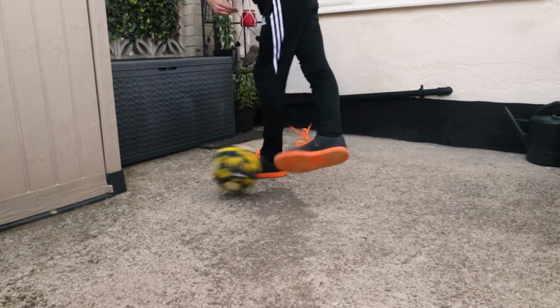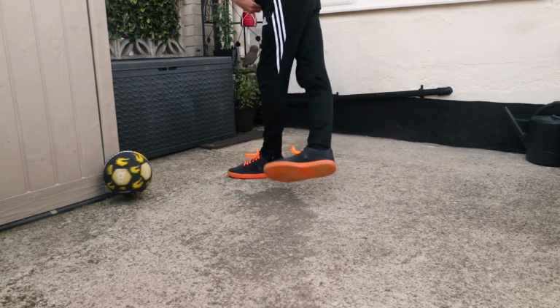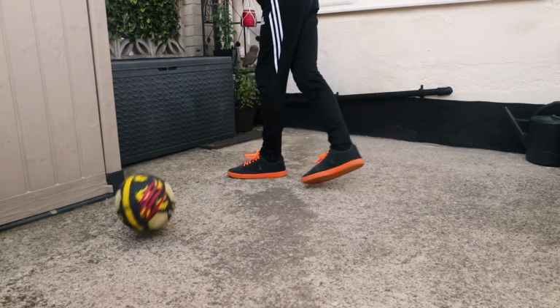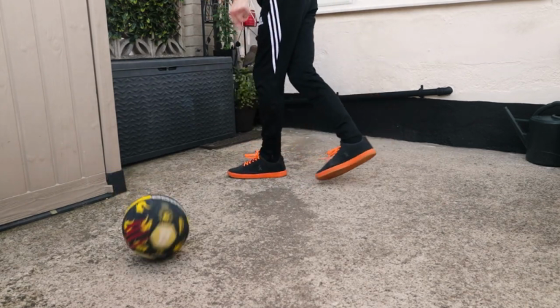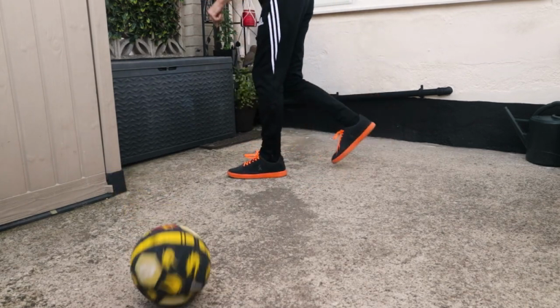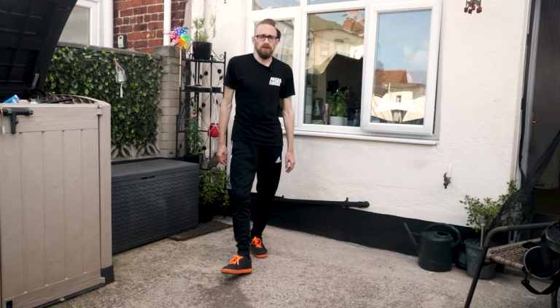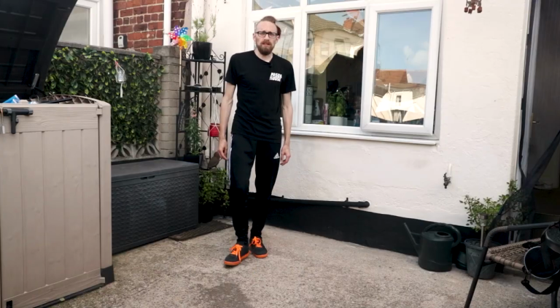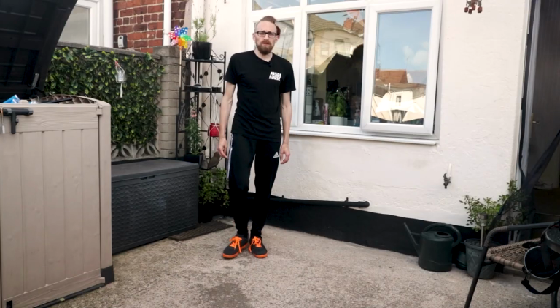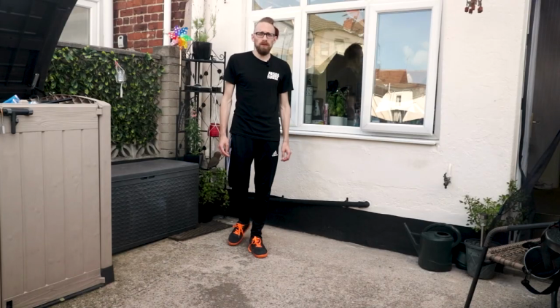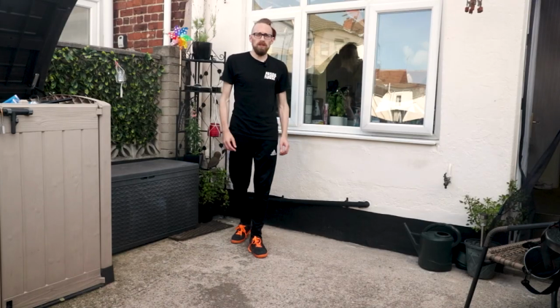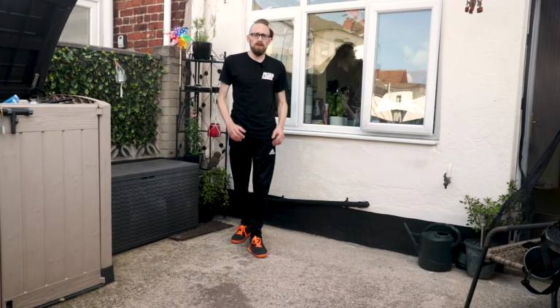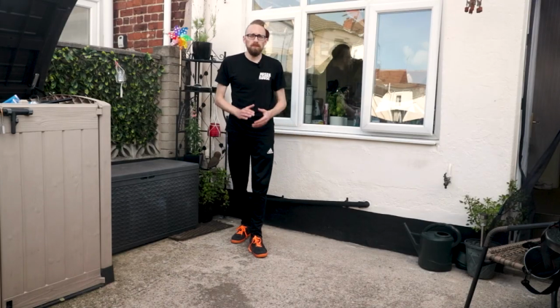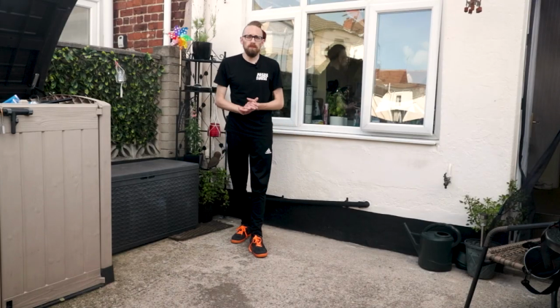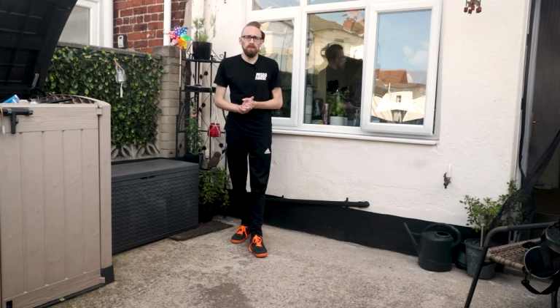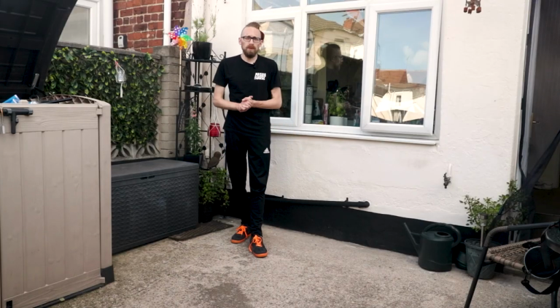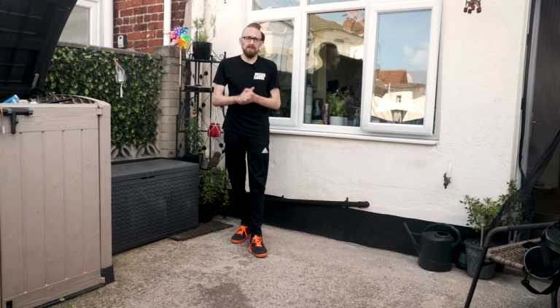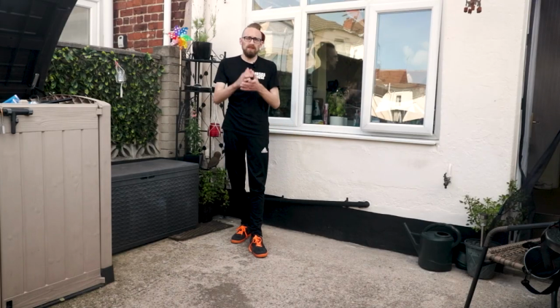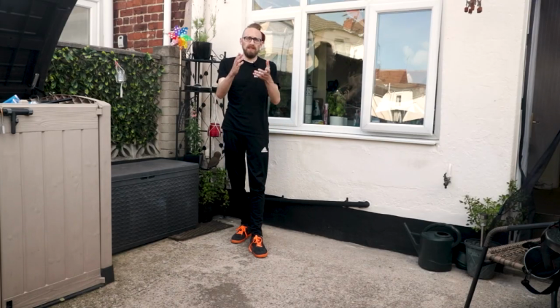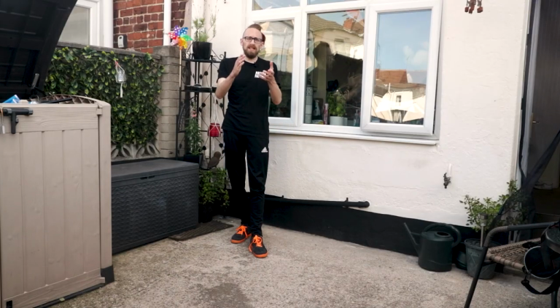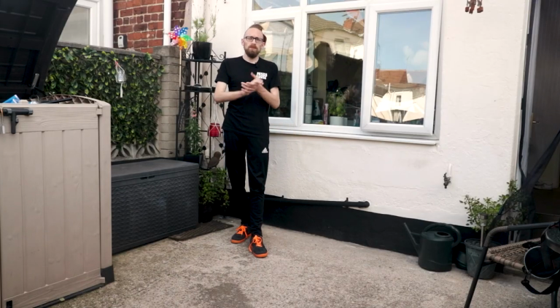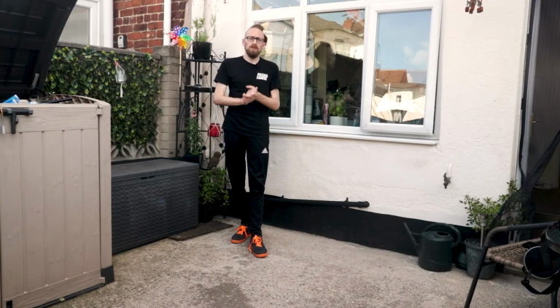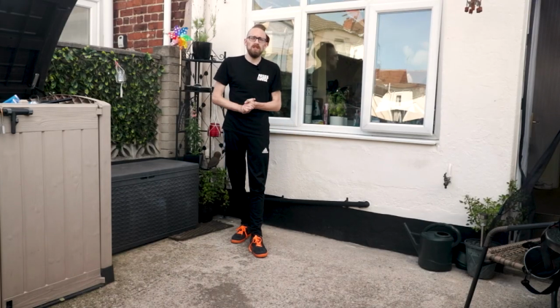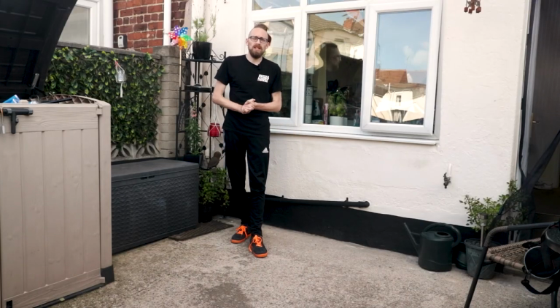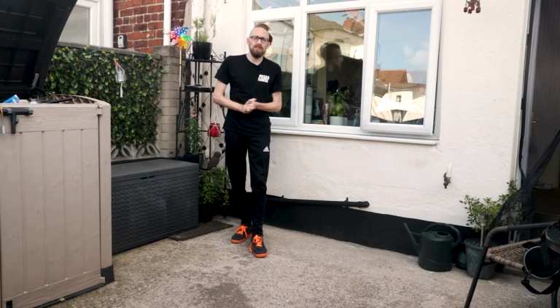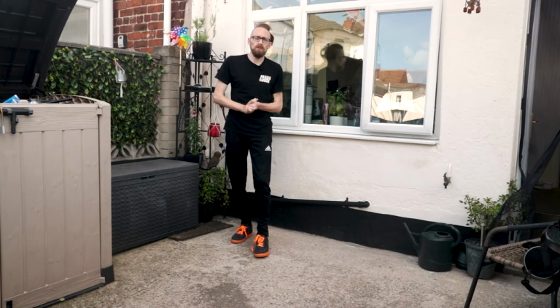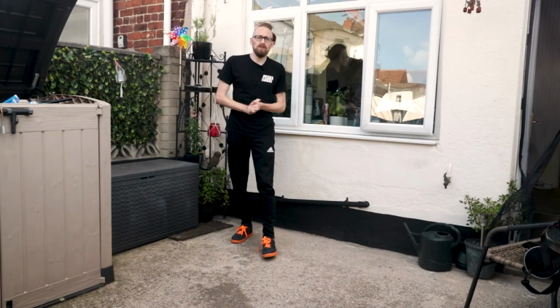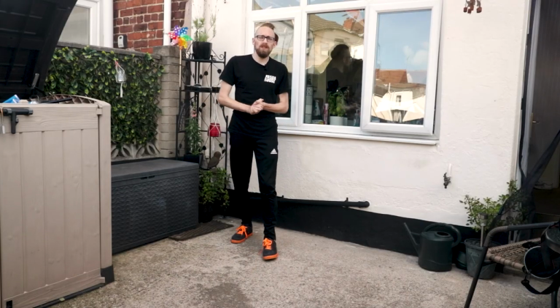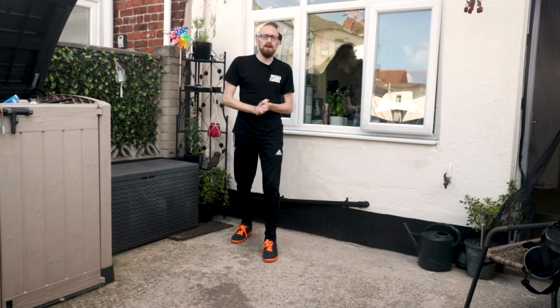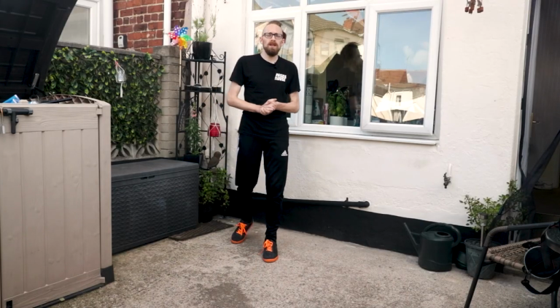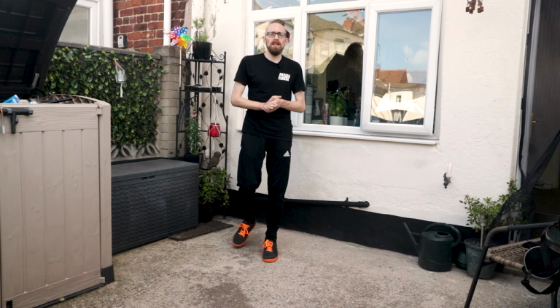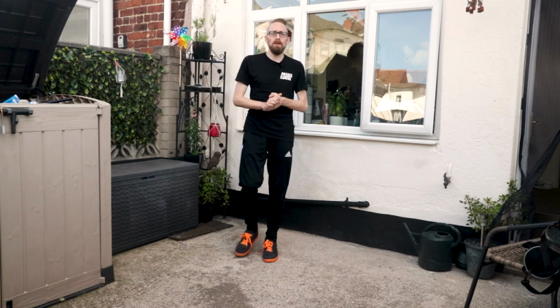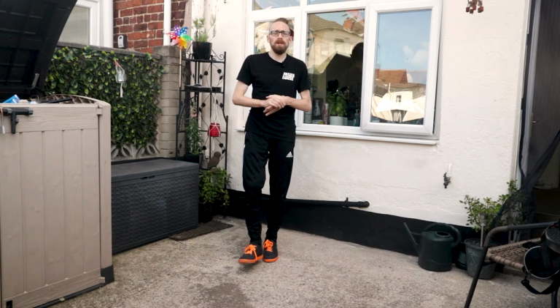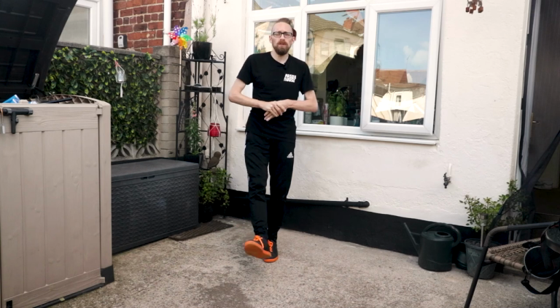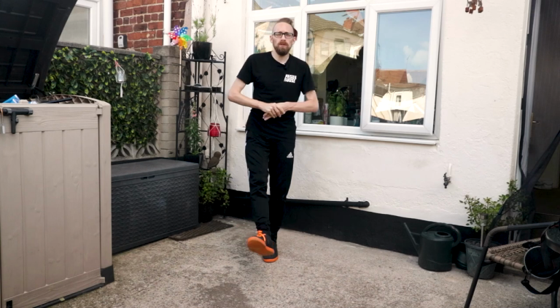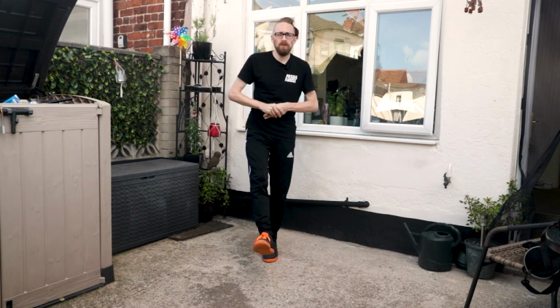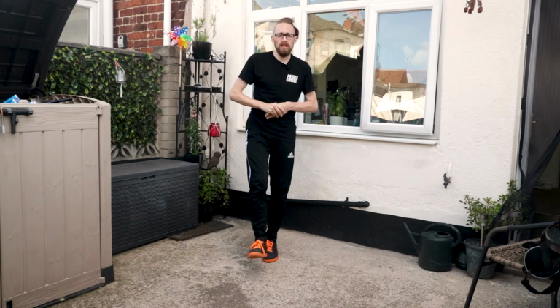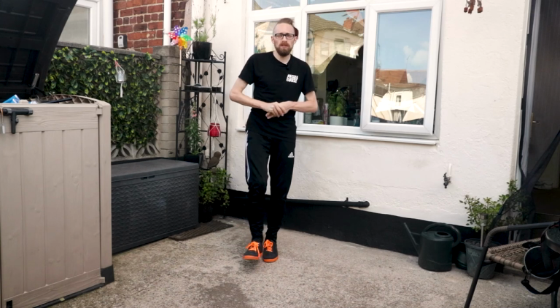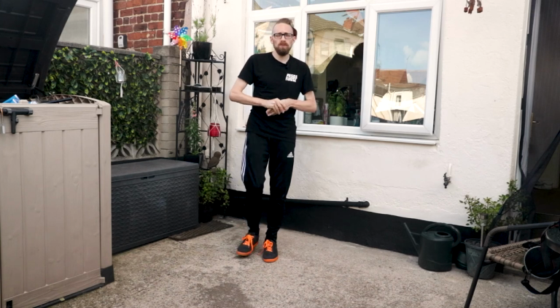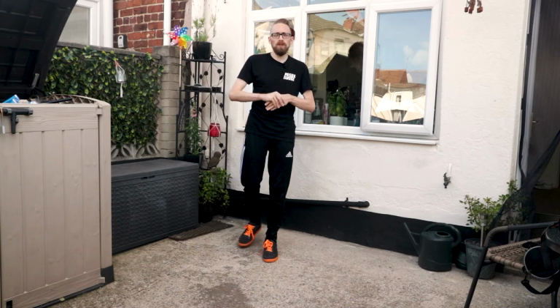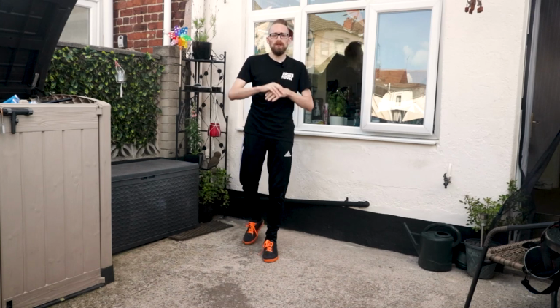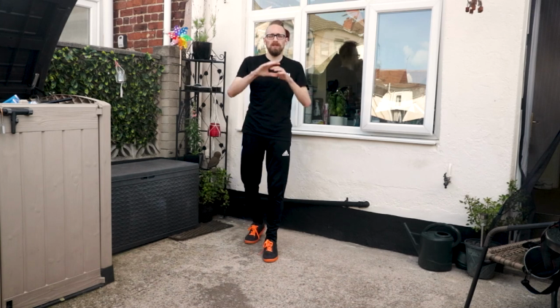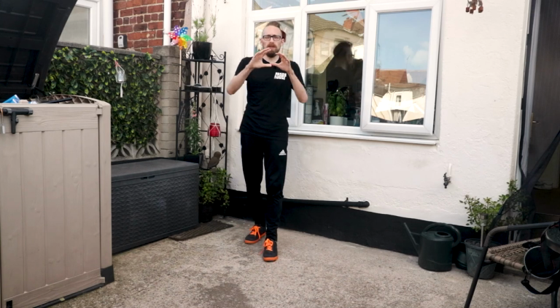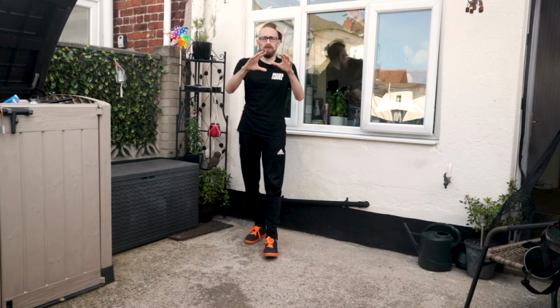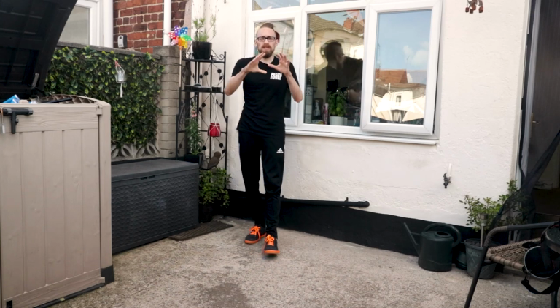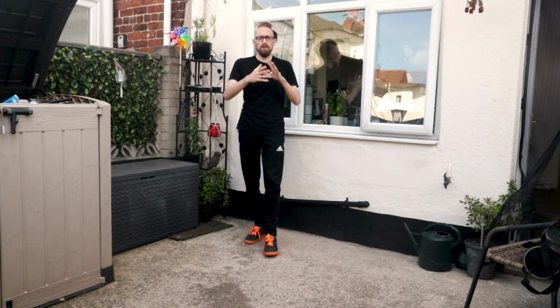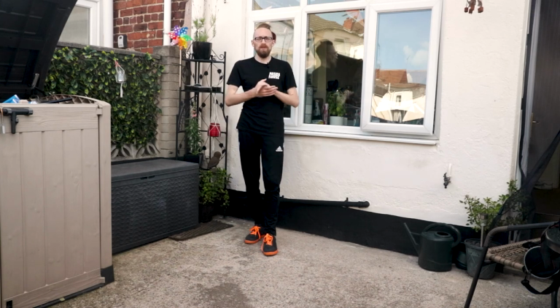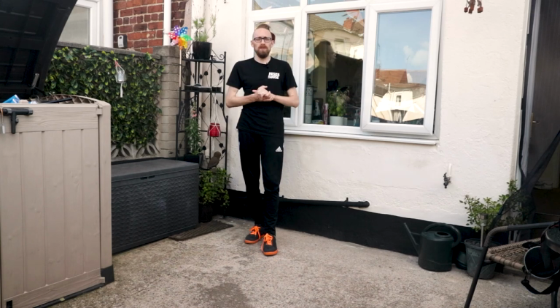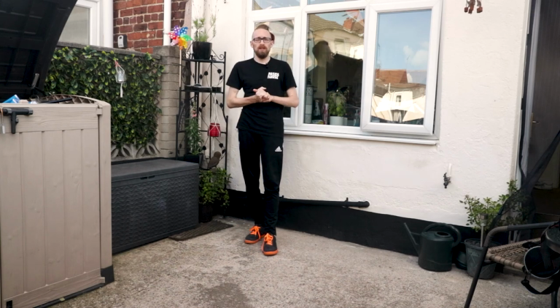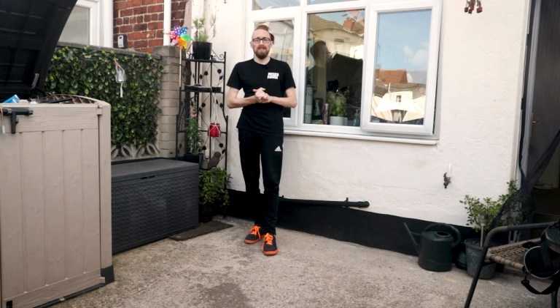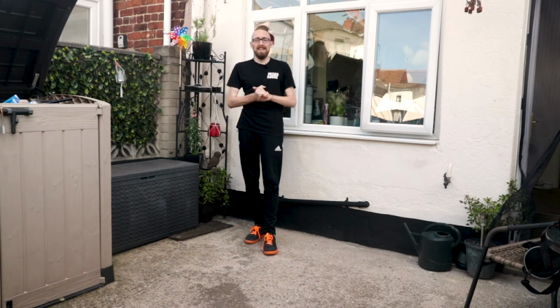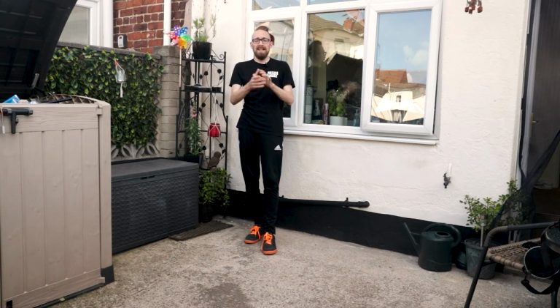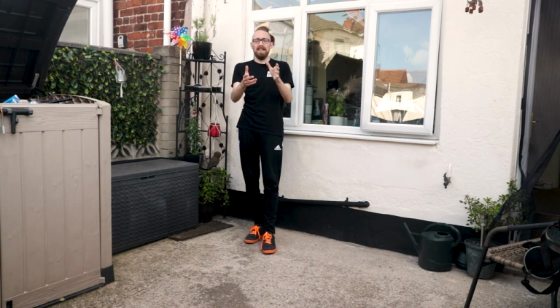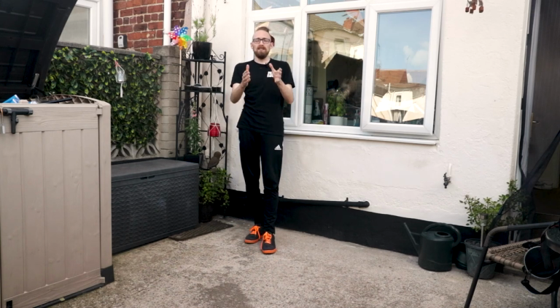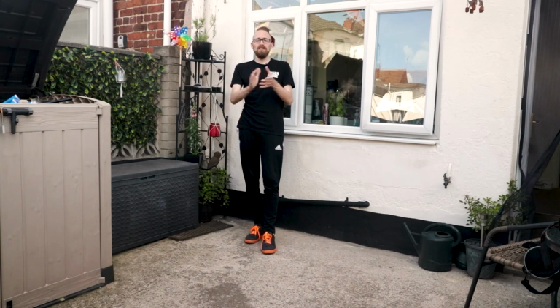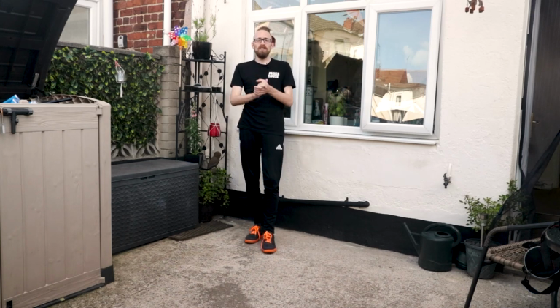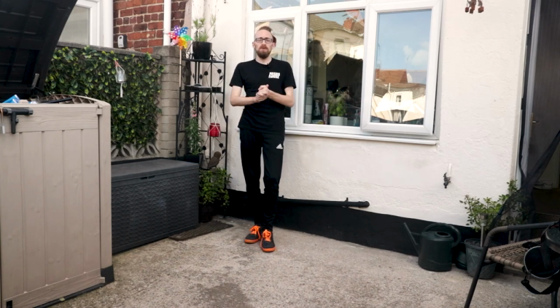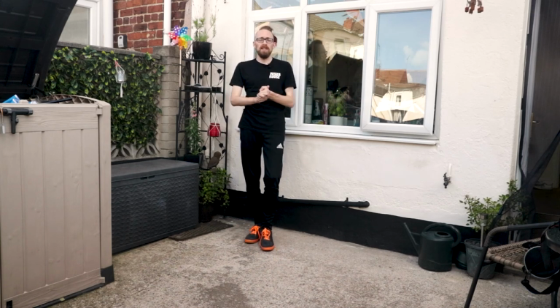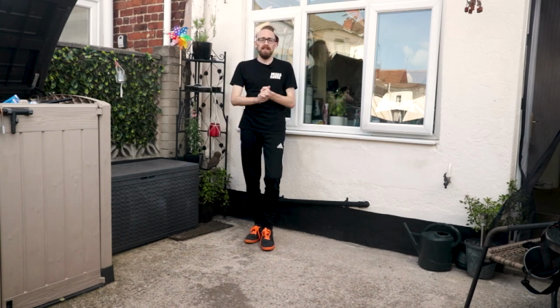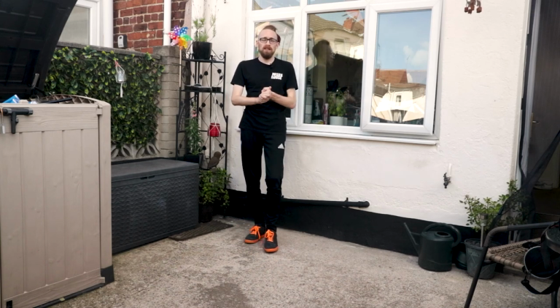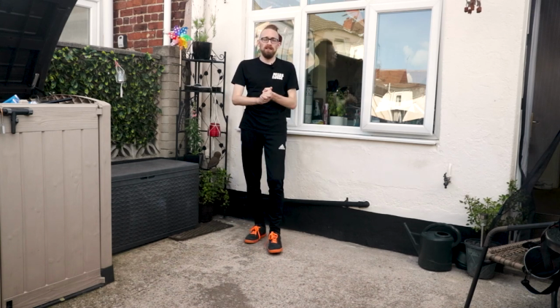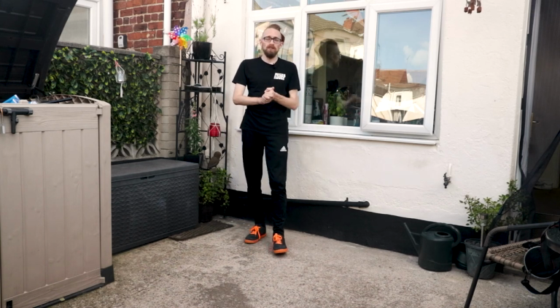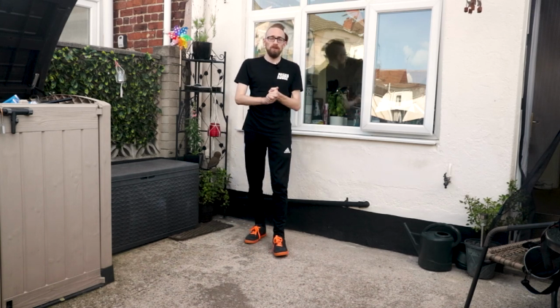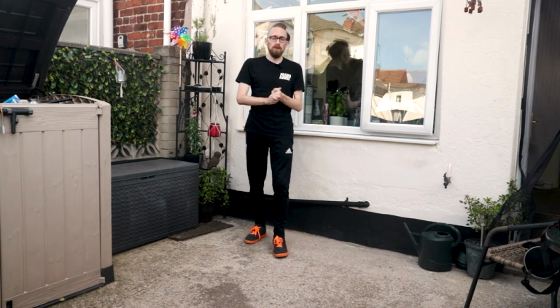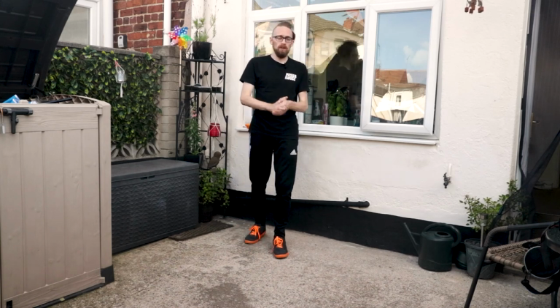Thanks for watching. Please leave a like, comment, share, and subscribe. Hit that bell notification button to stay up to date with the videos, and I'll see you again tomorrow.